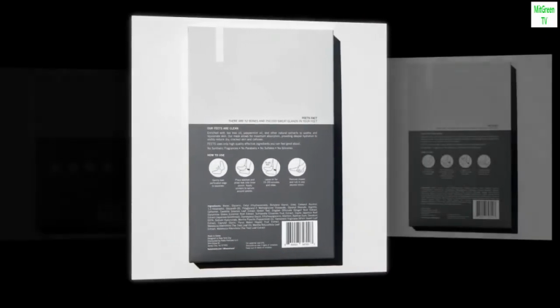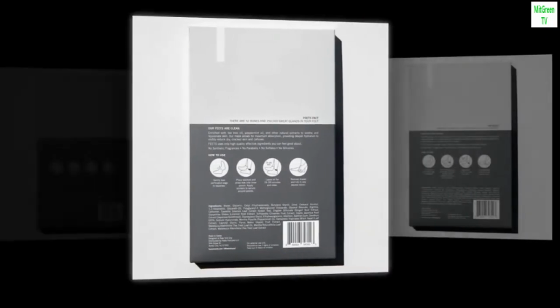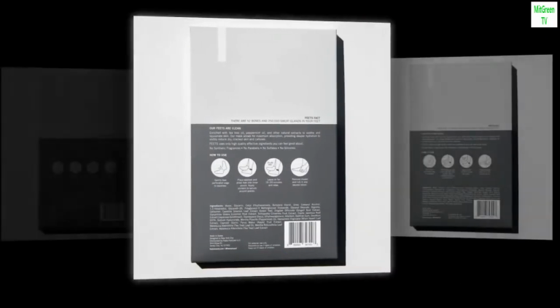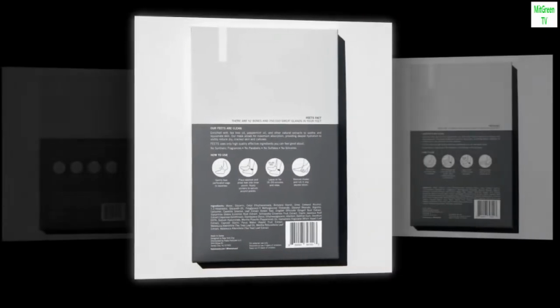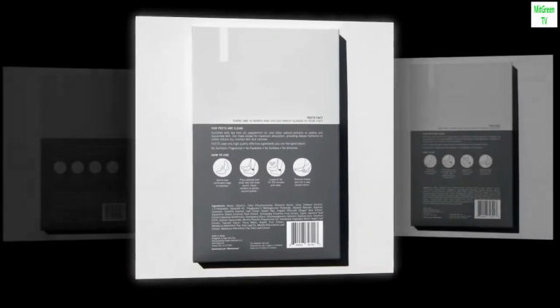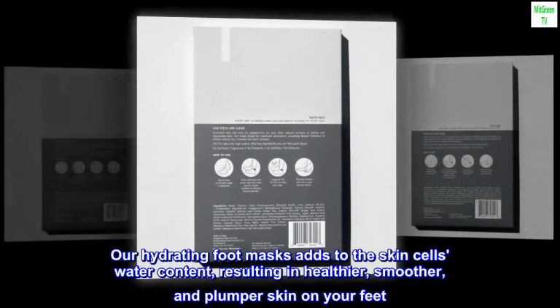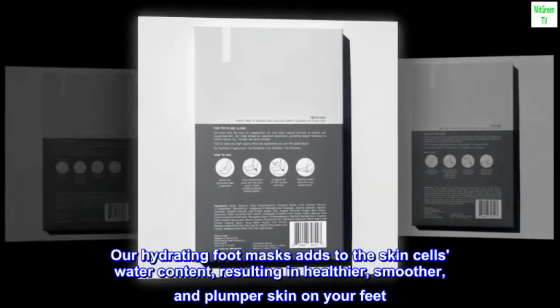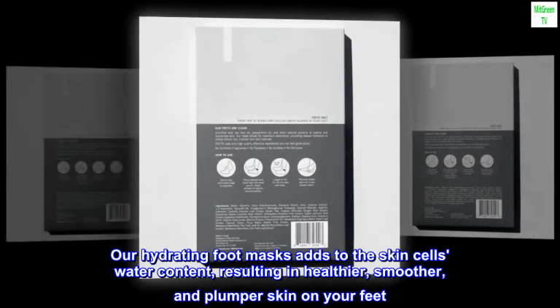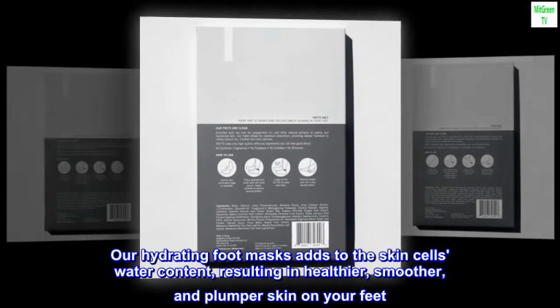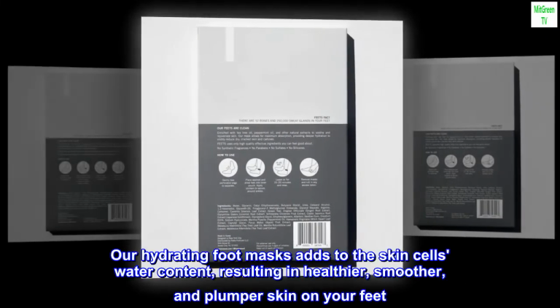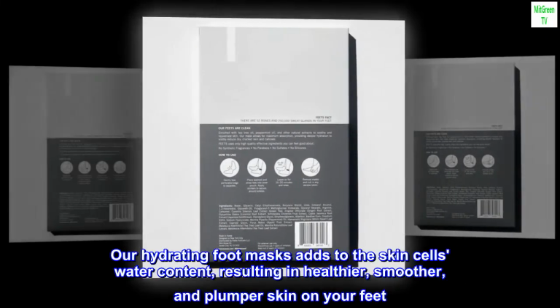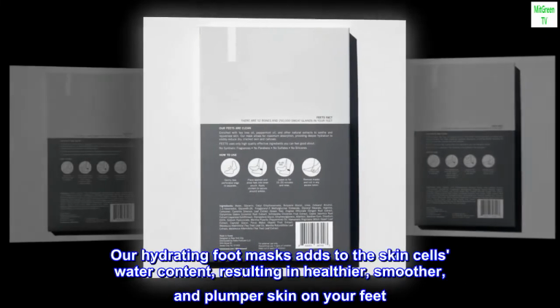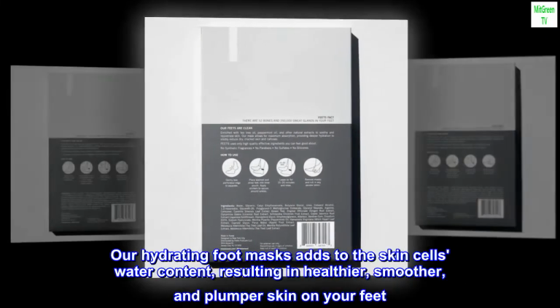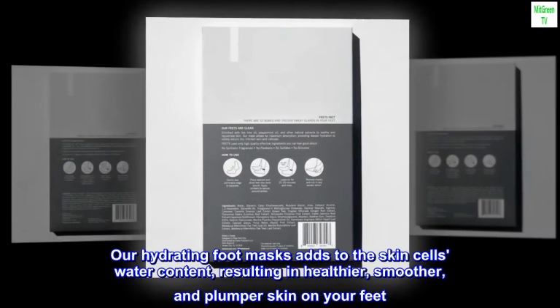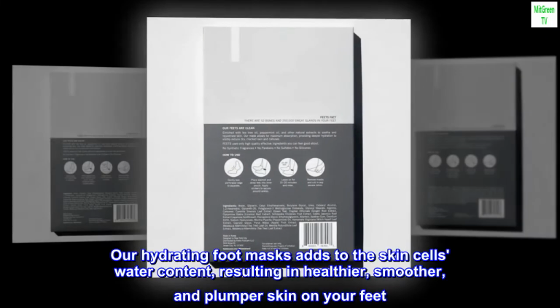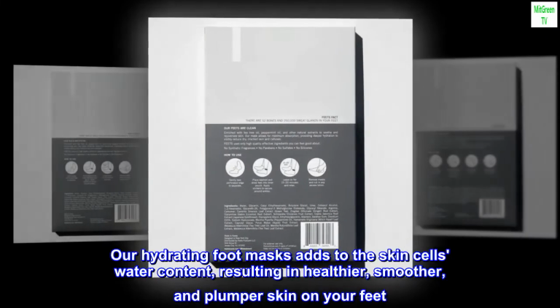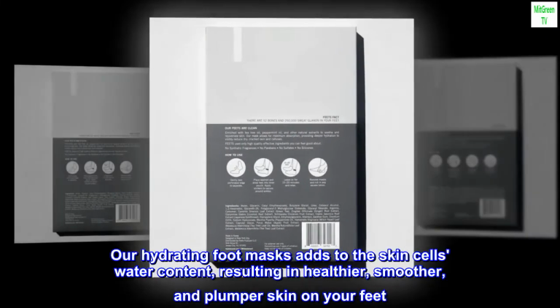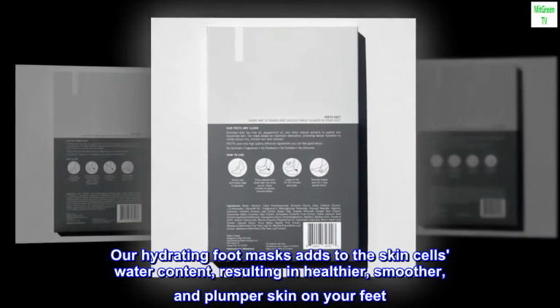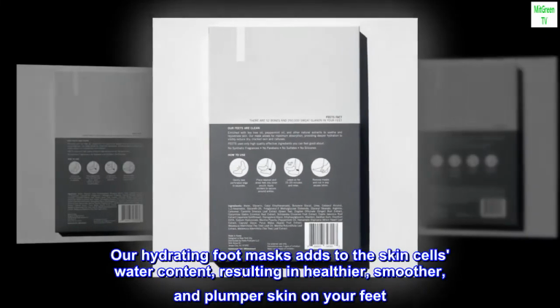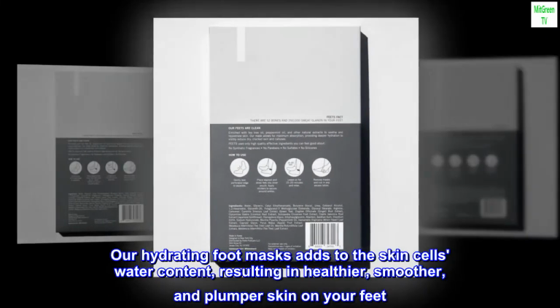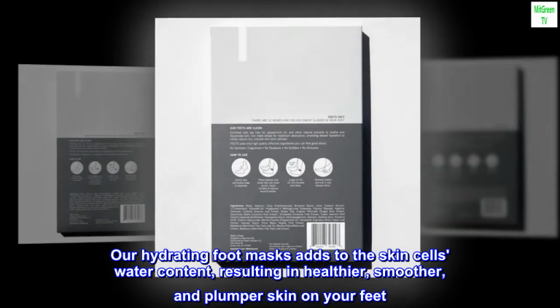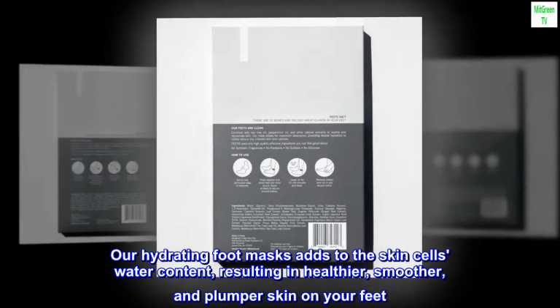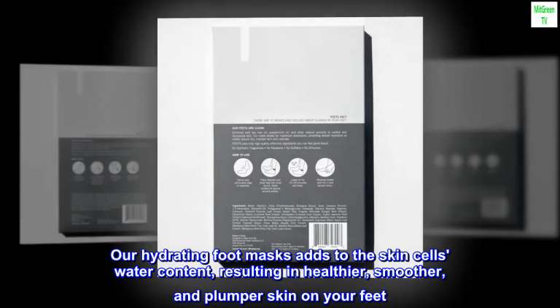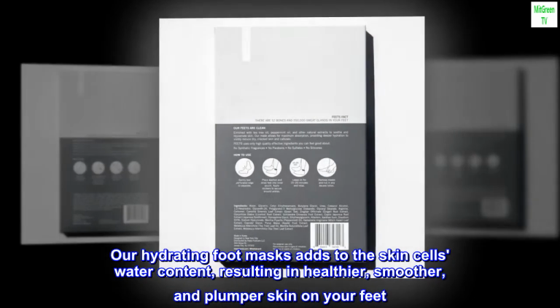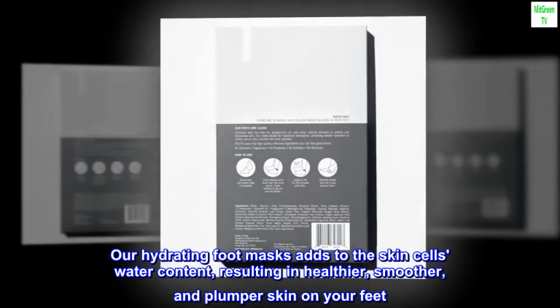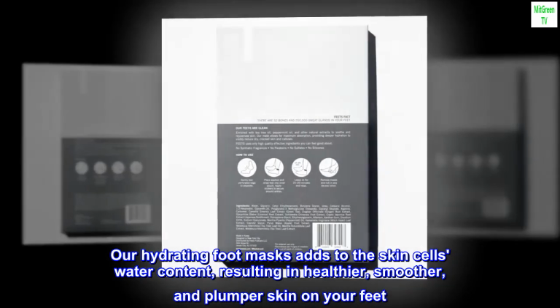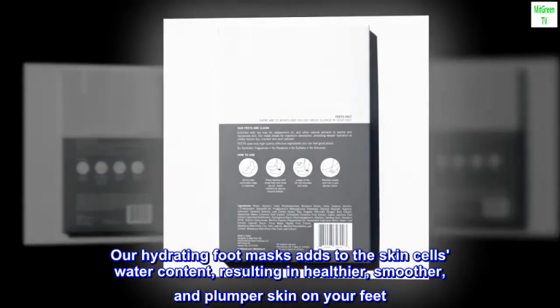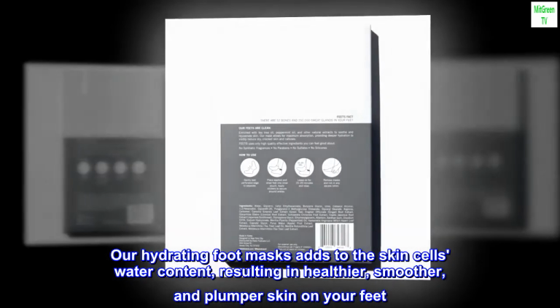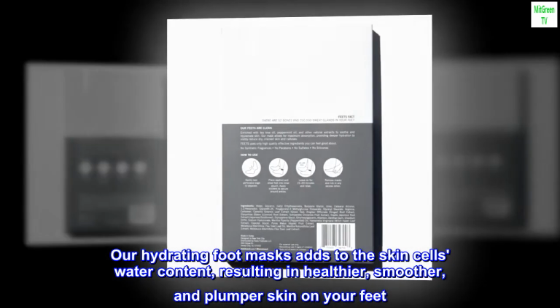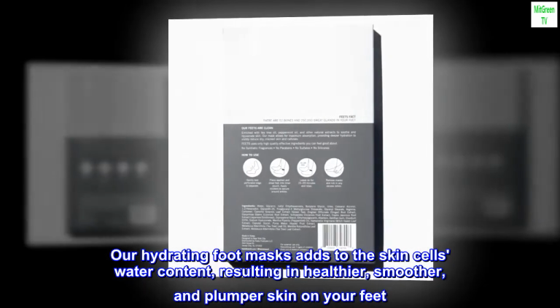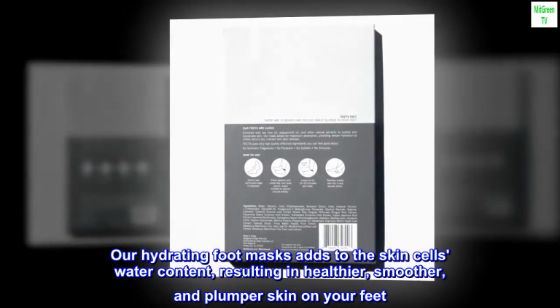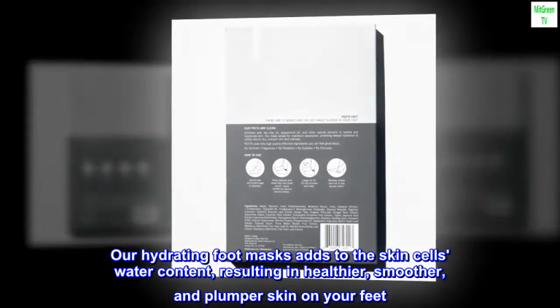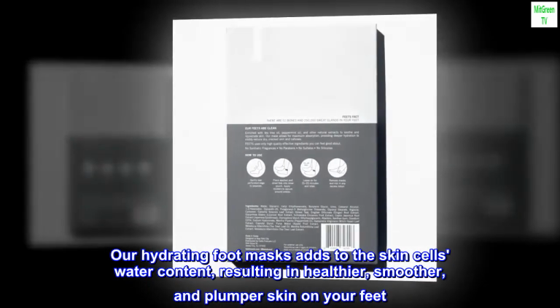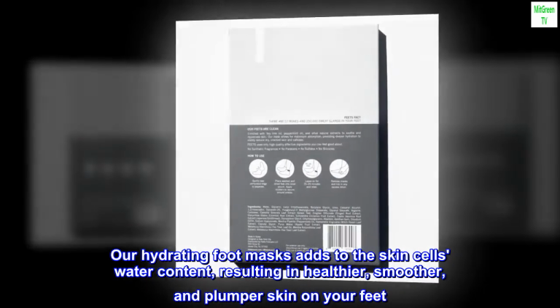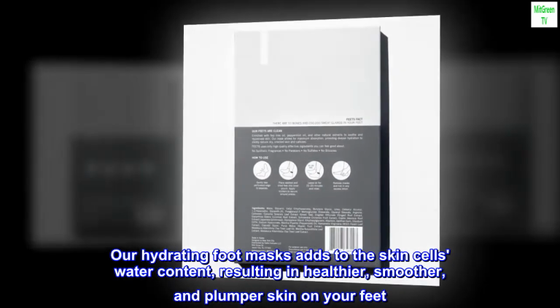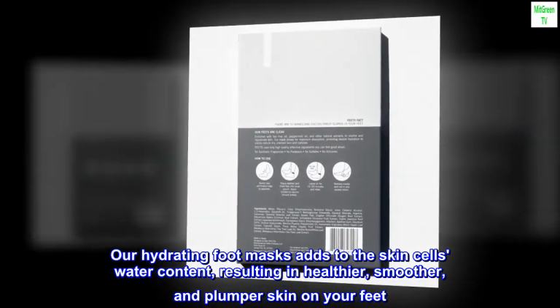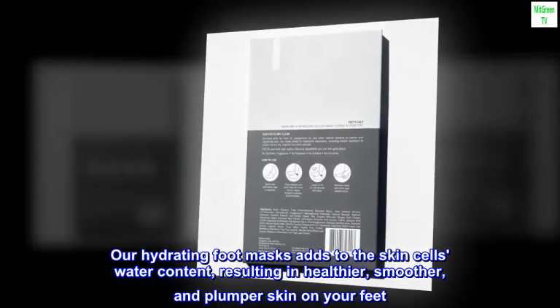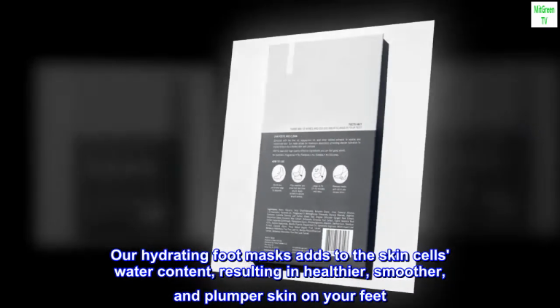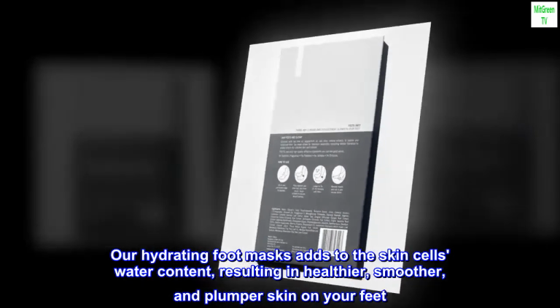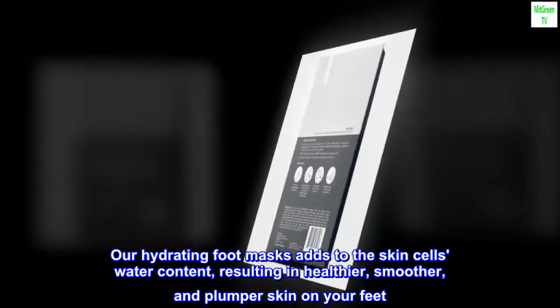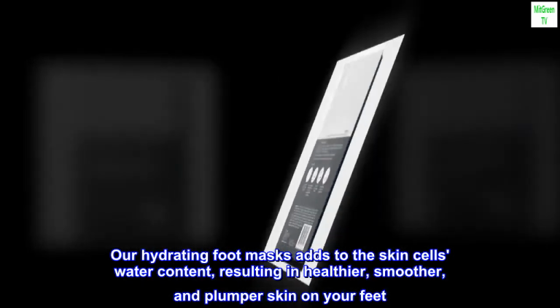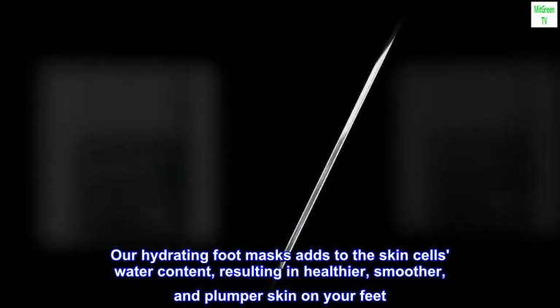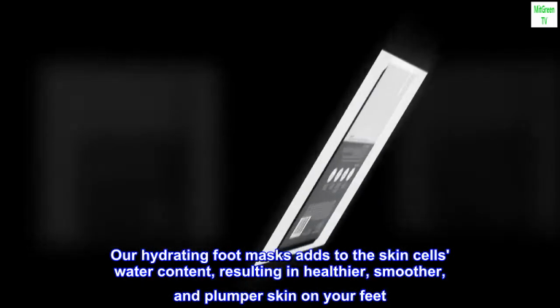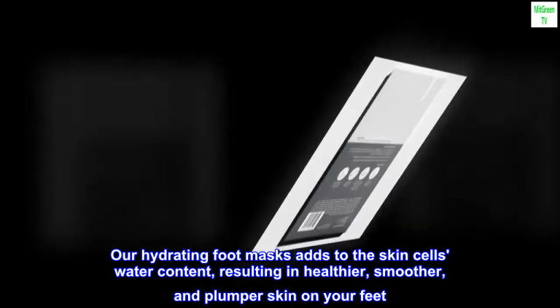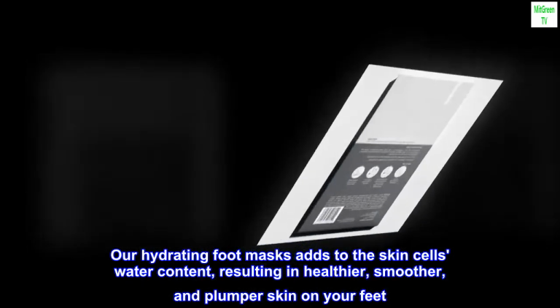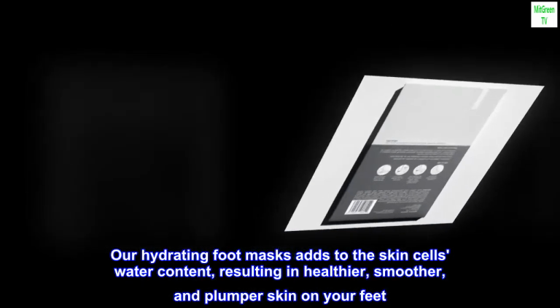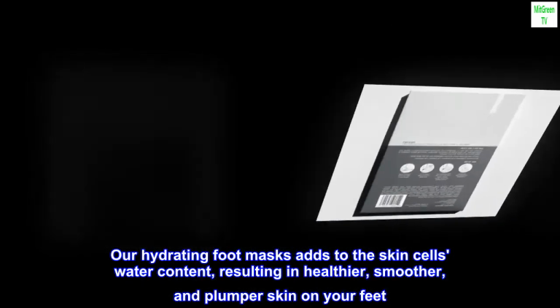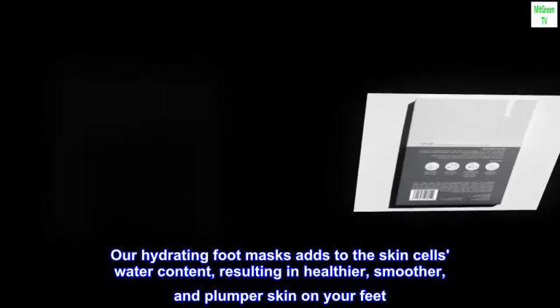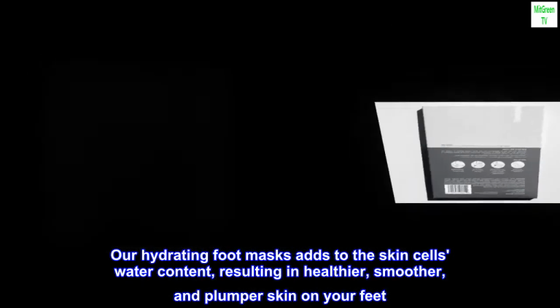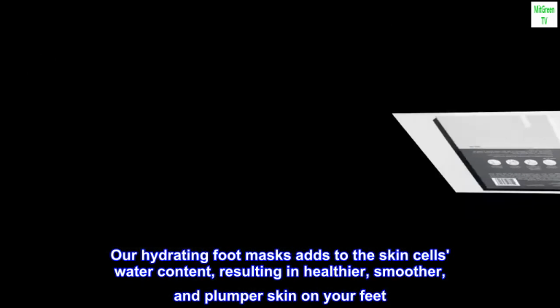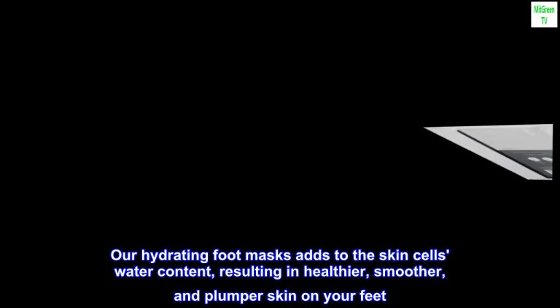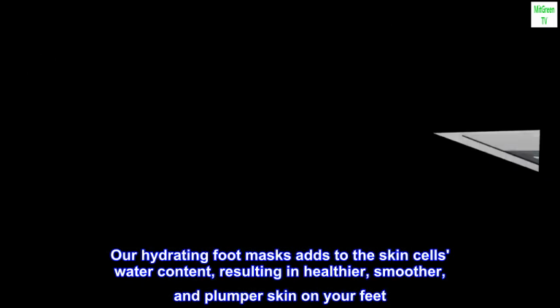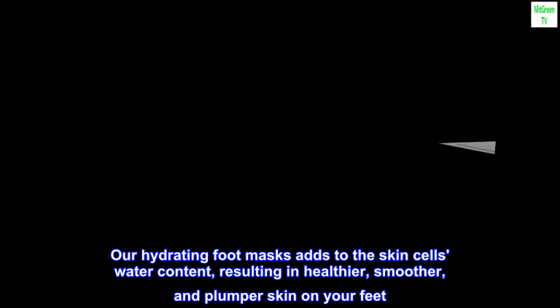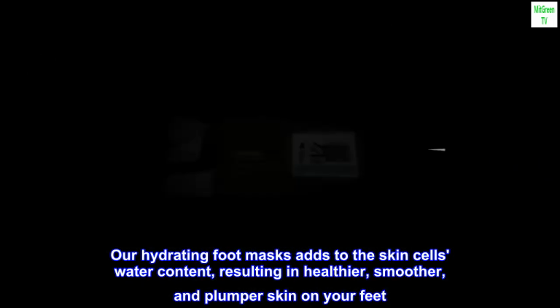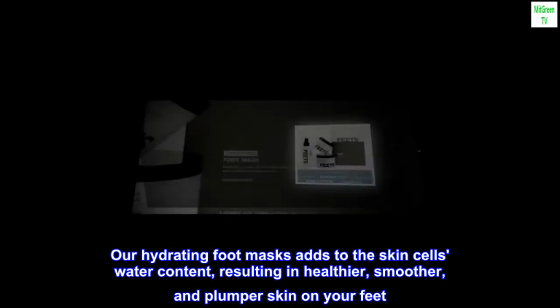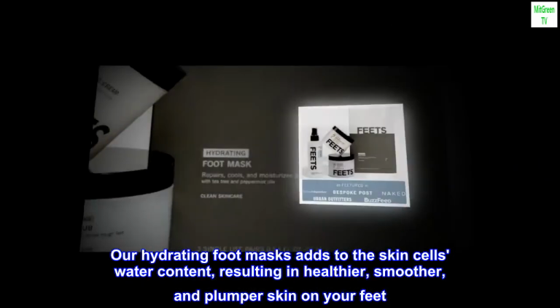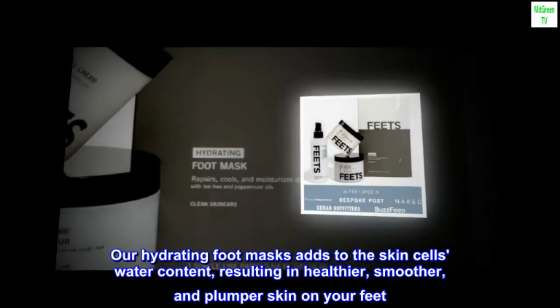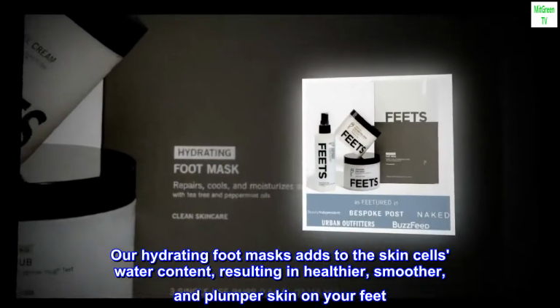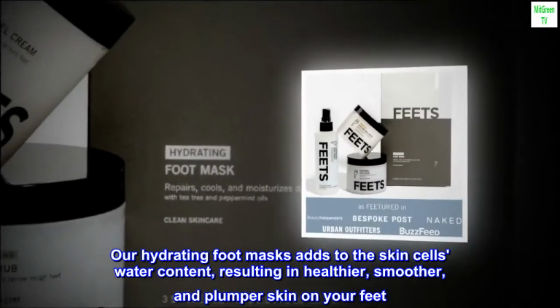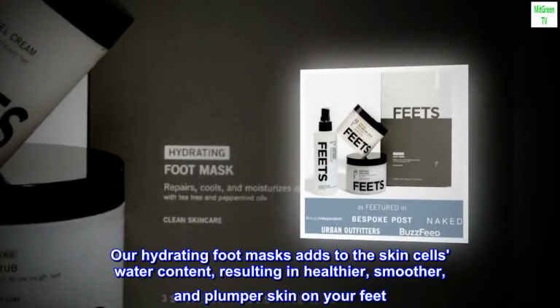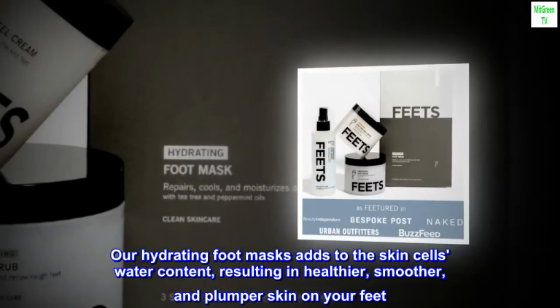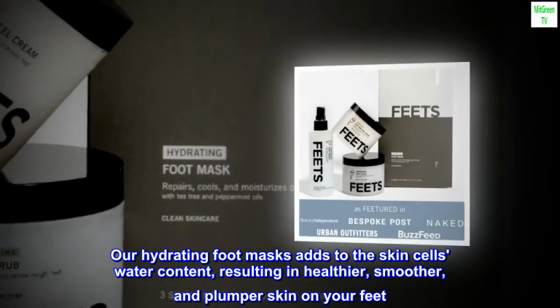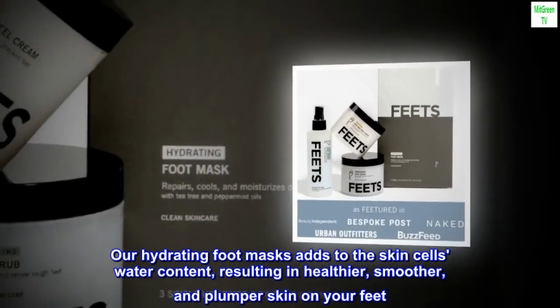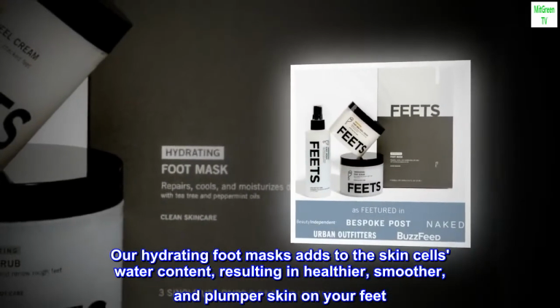Our hydrating foot mask adds to the skin cell's water content, resulting in healthier, smoother, and plumper skin on your feet.